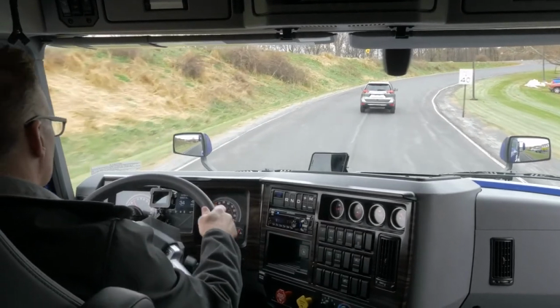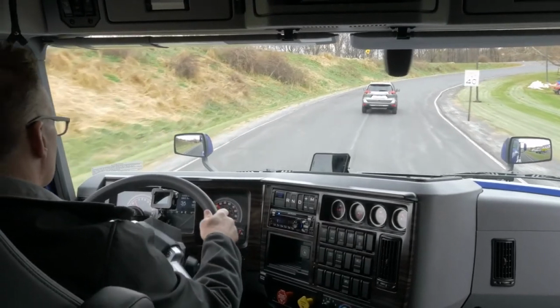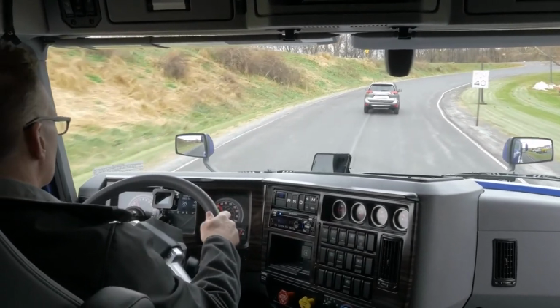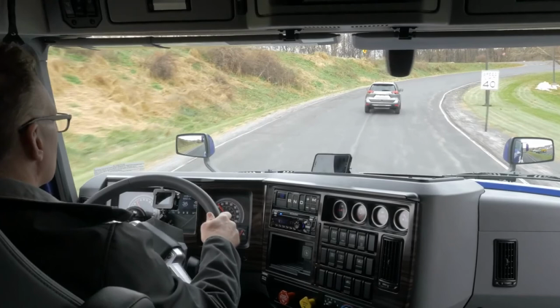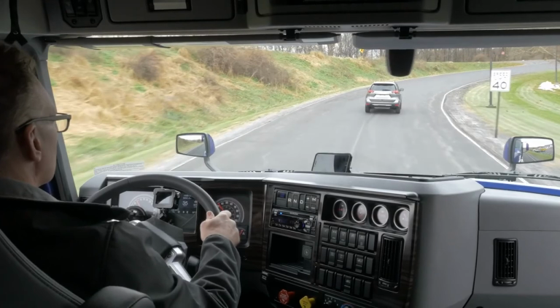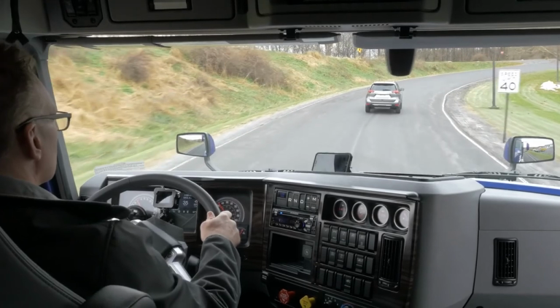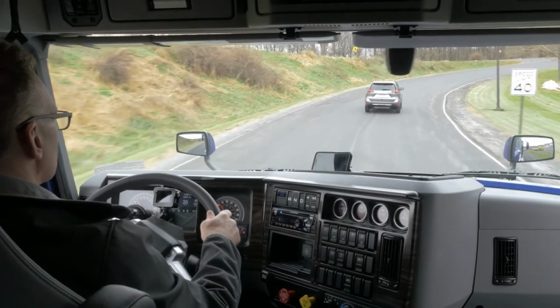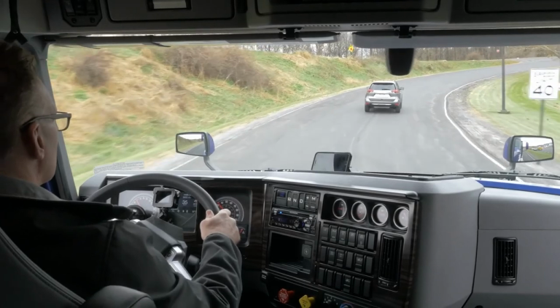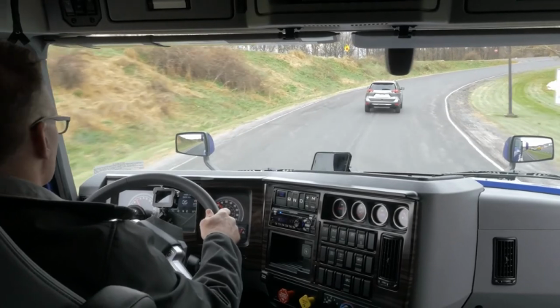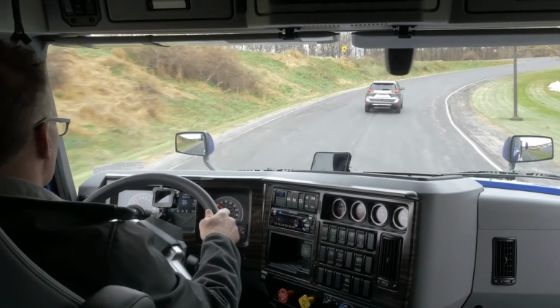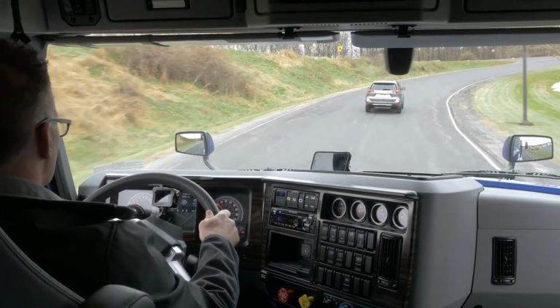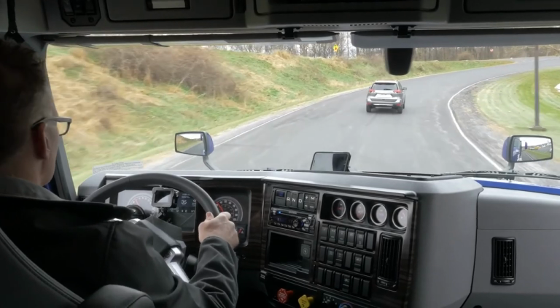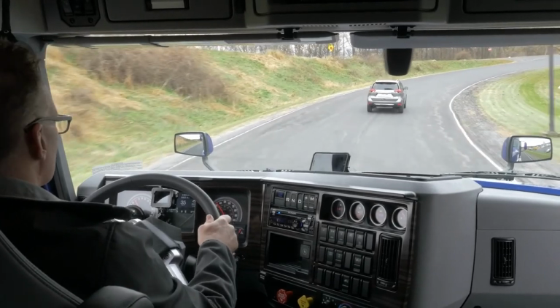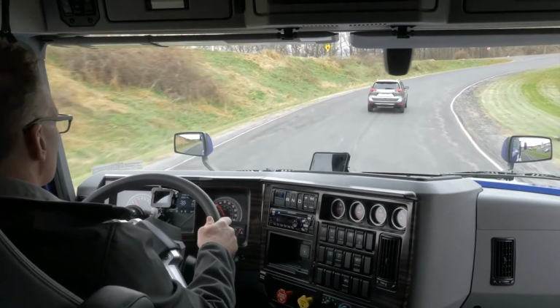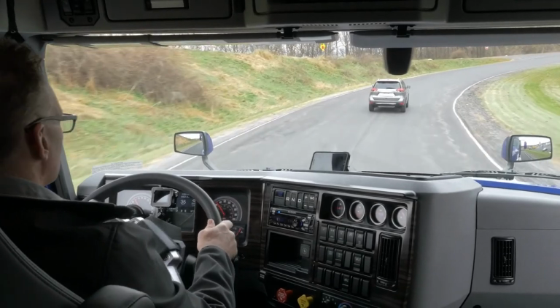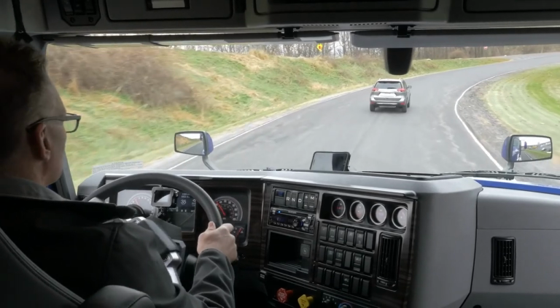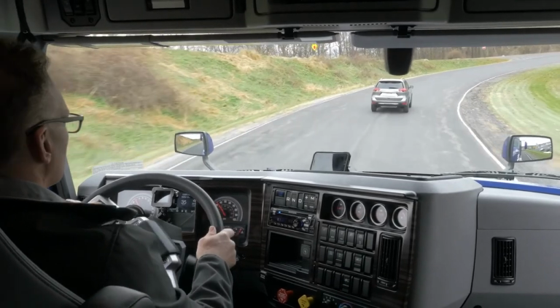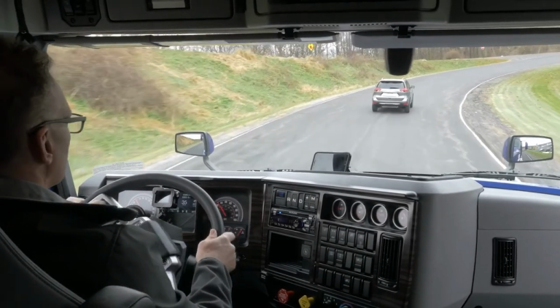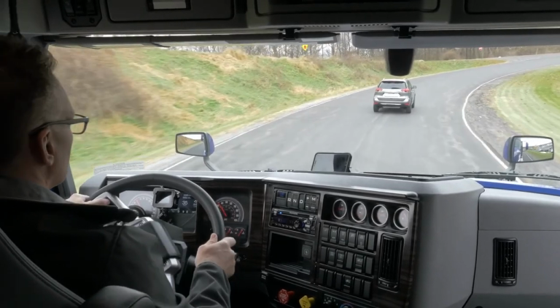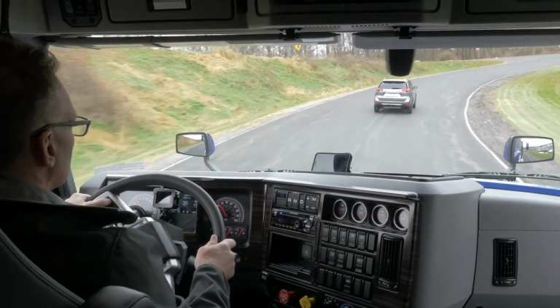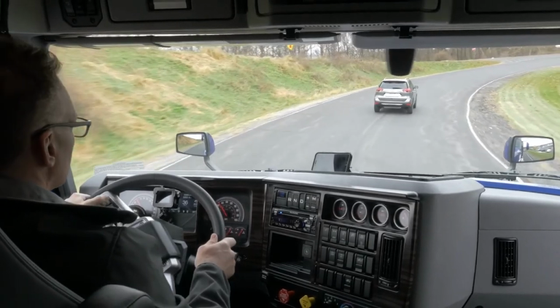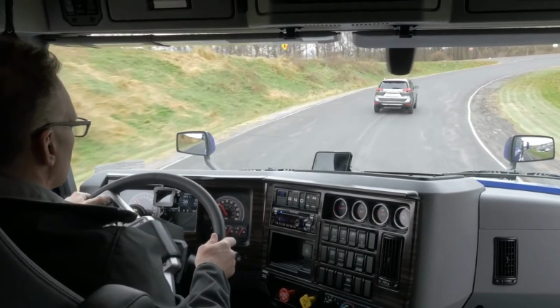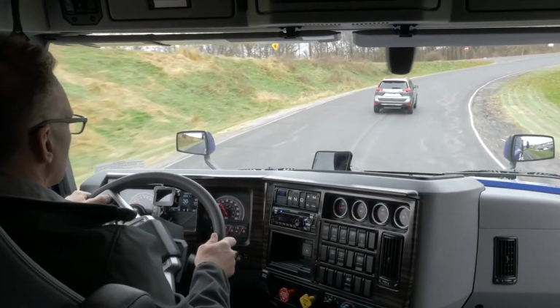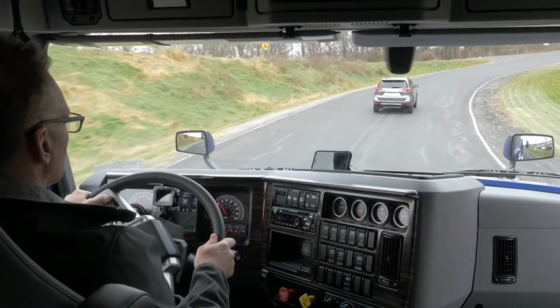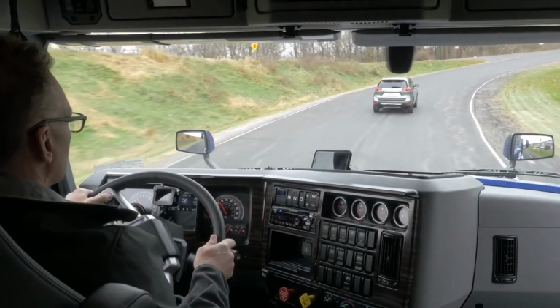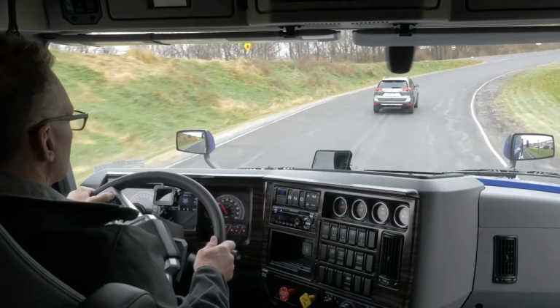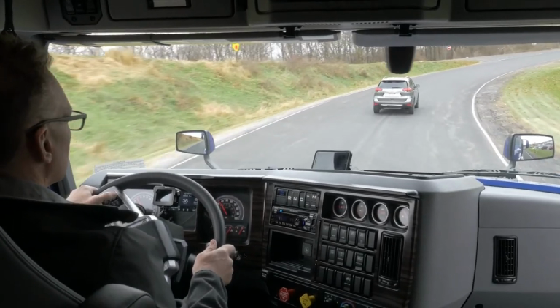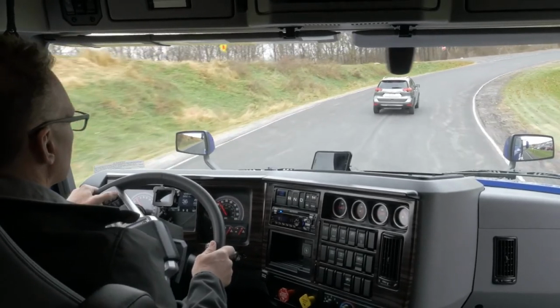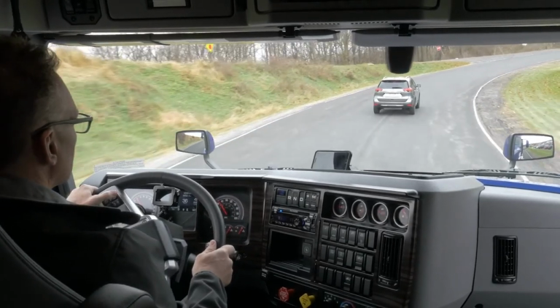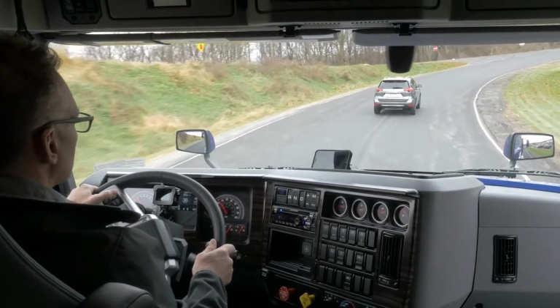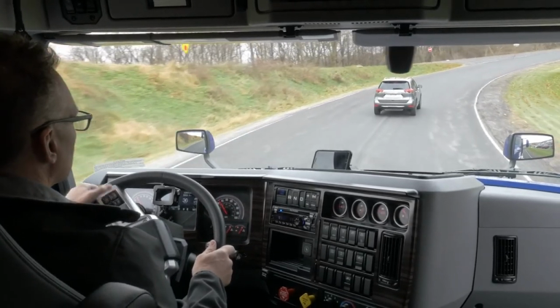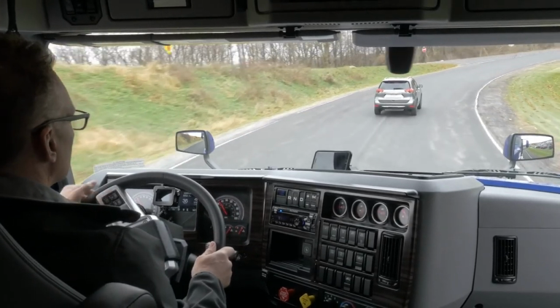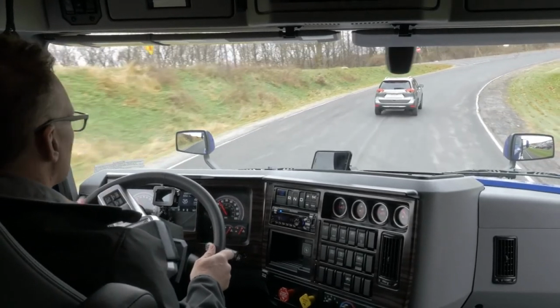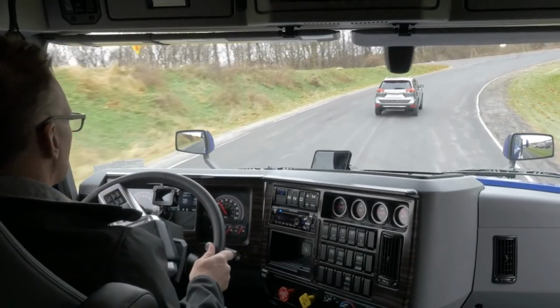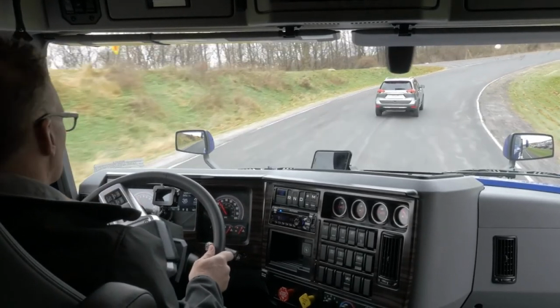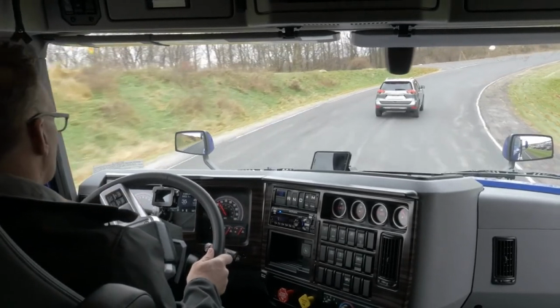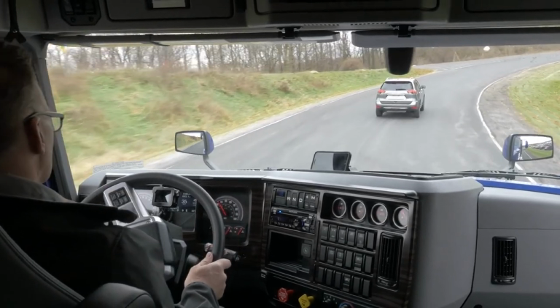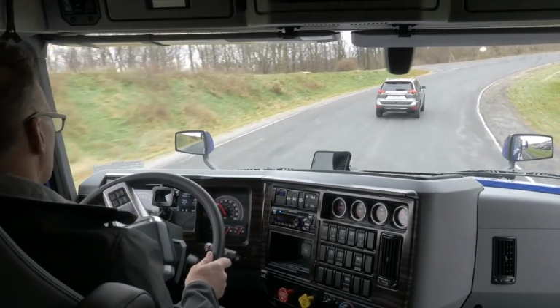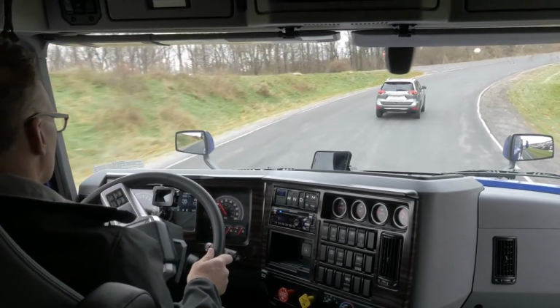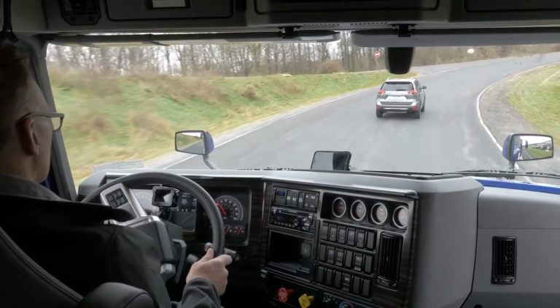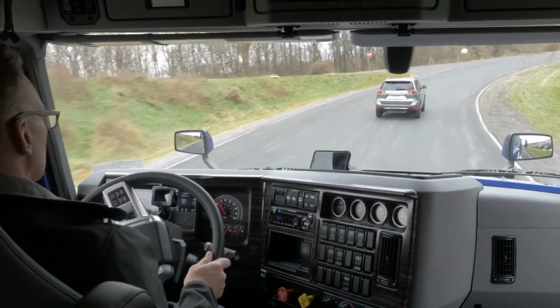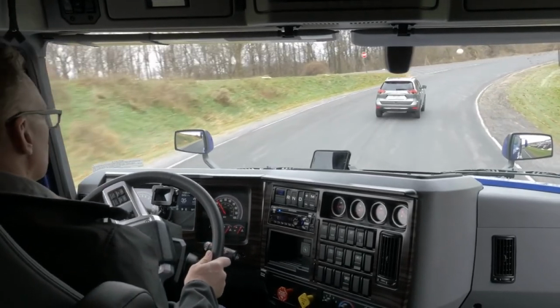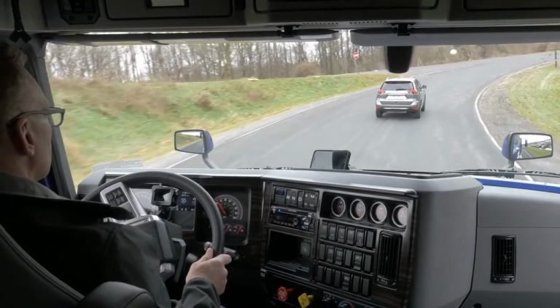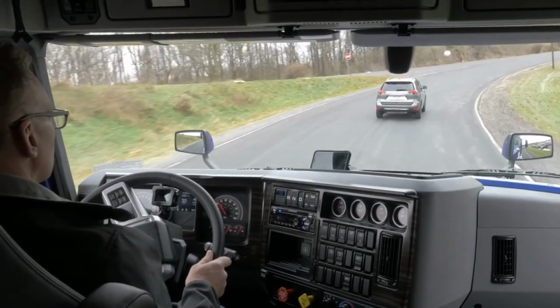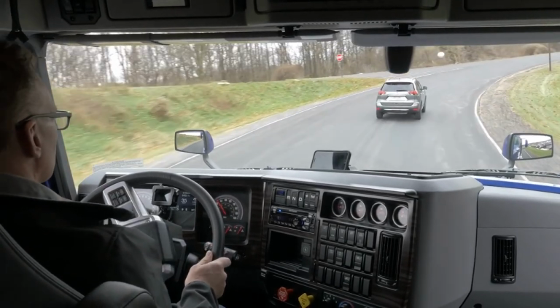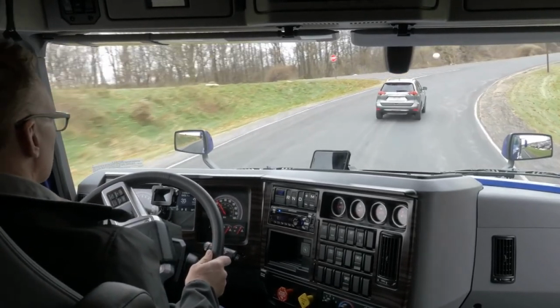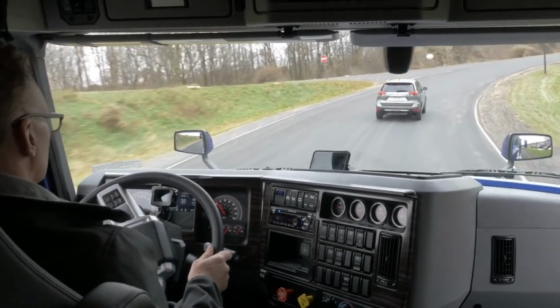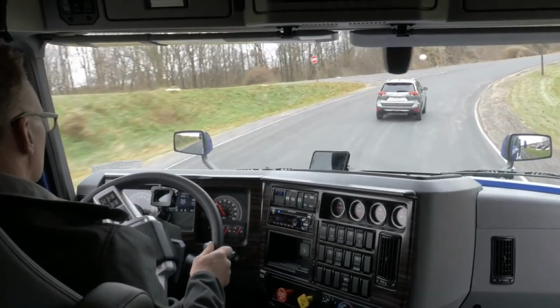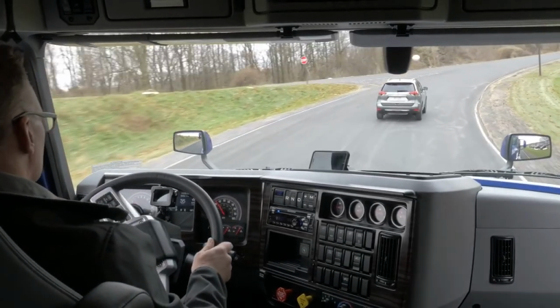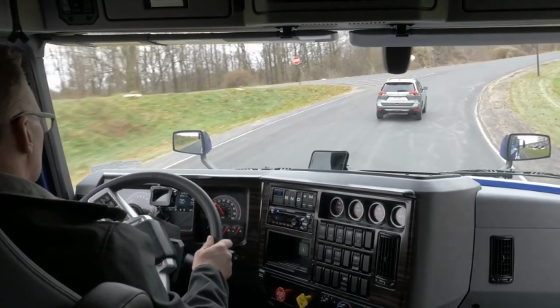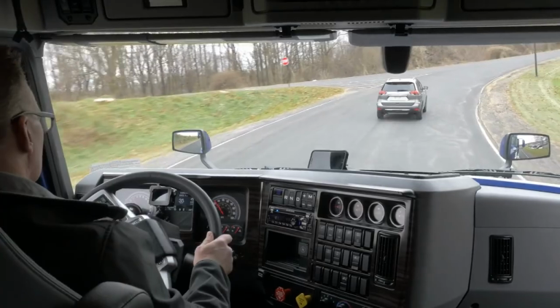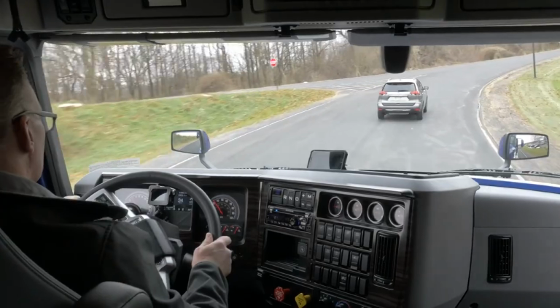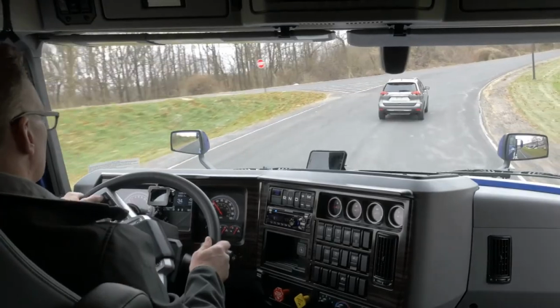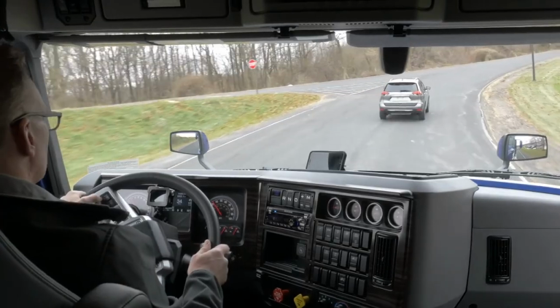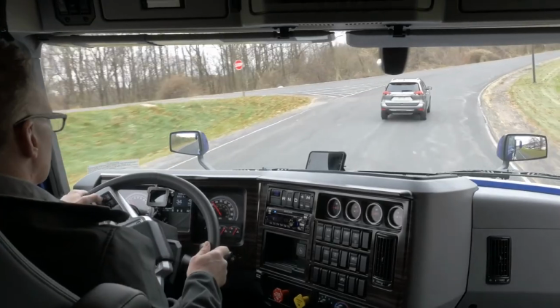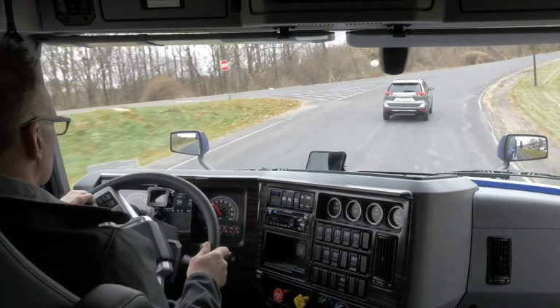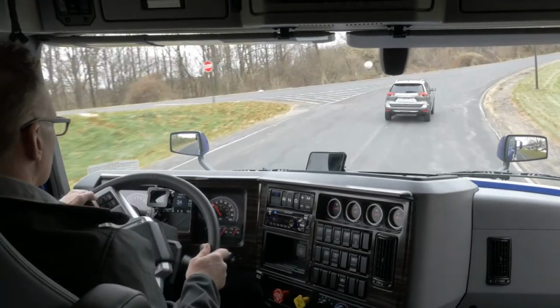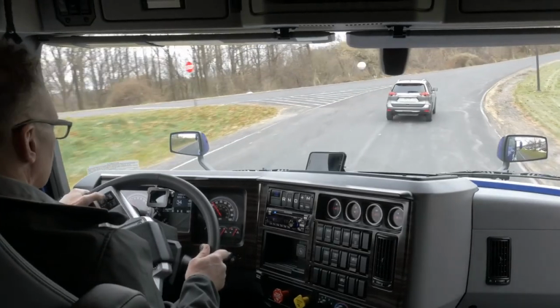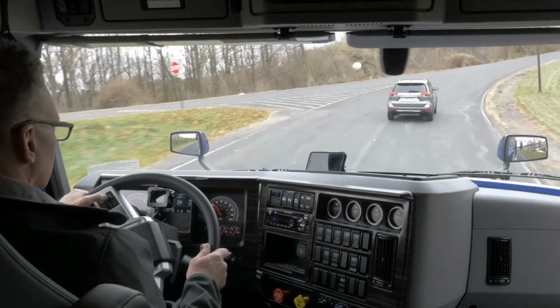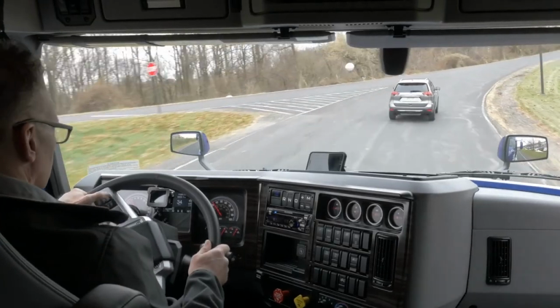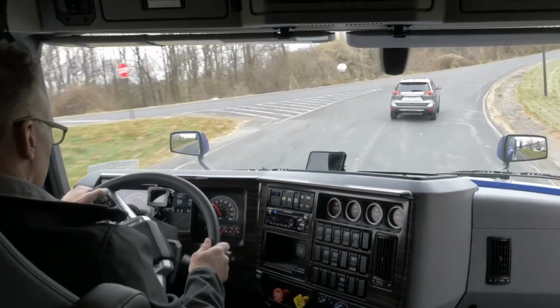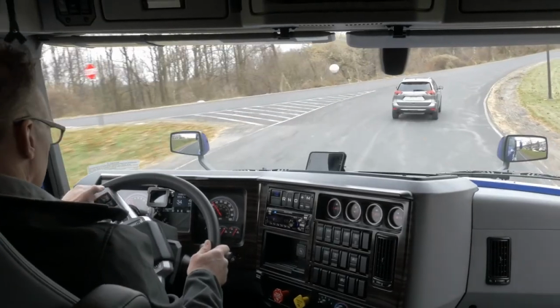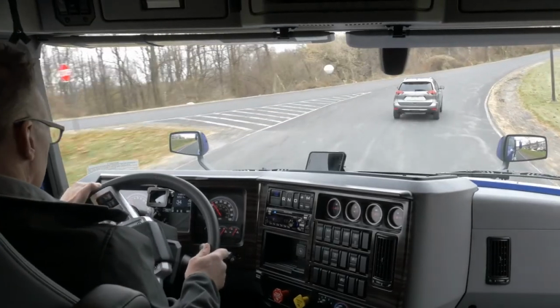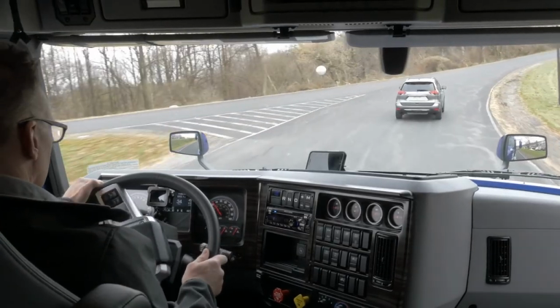As a safety precaution, do not use cruise control in hilly terrain, heavy traffic, or on slippery, icy, or snowy roads.